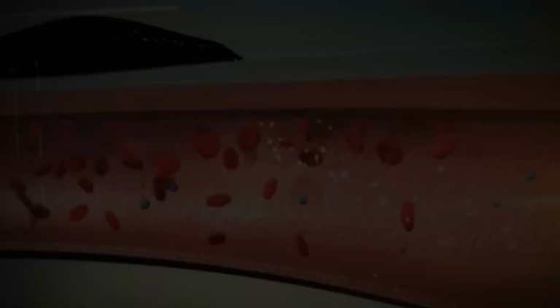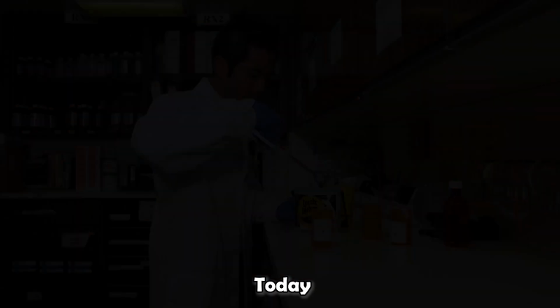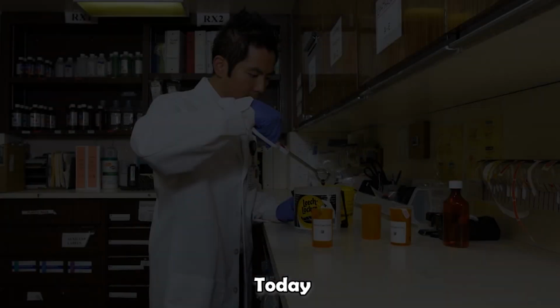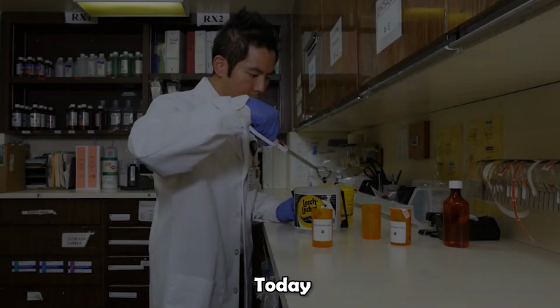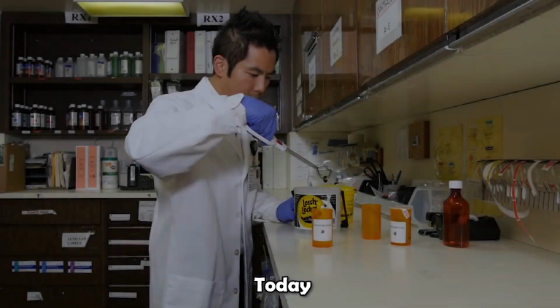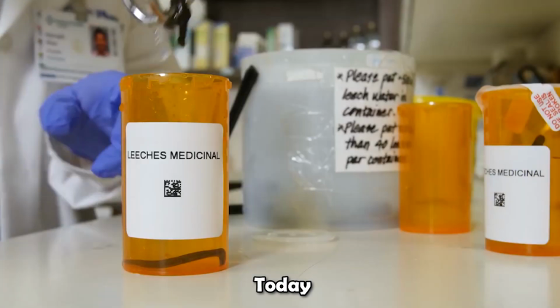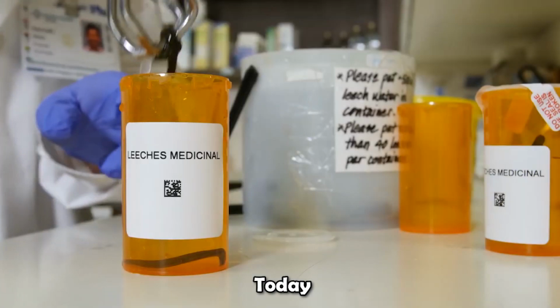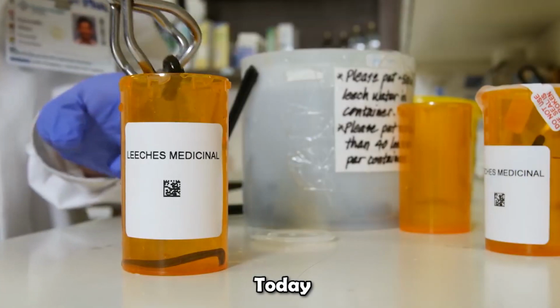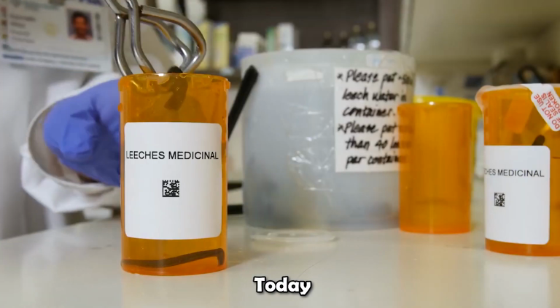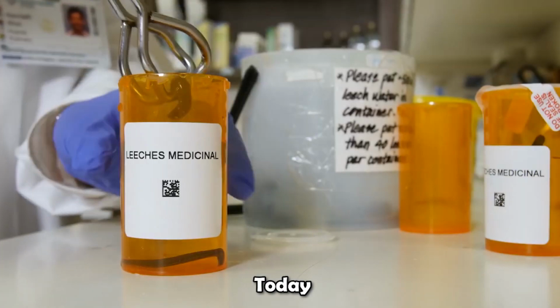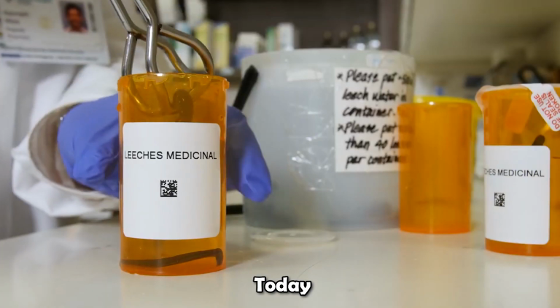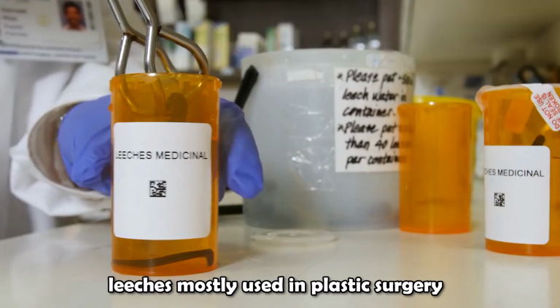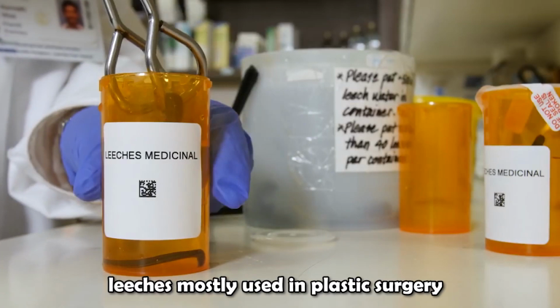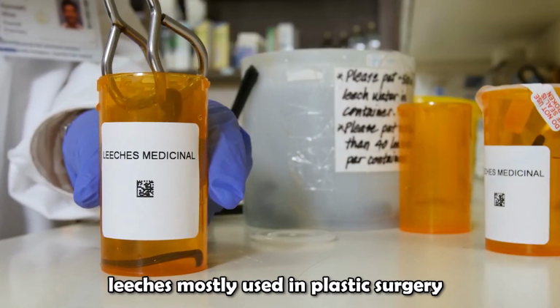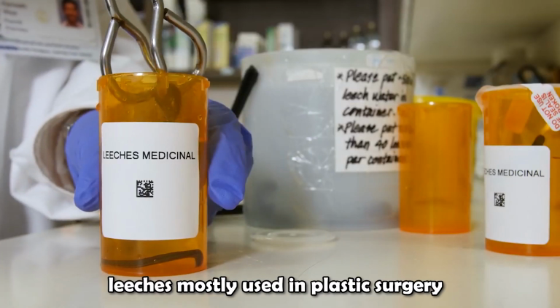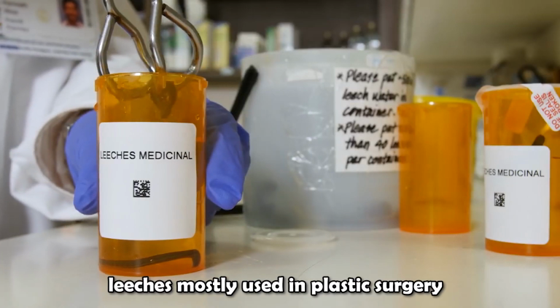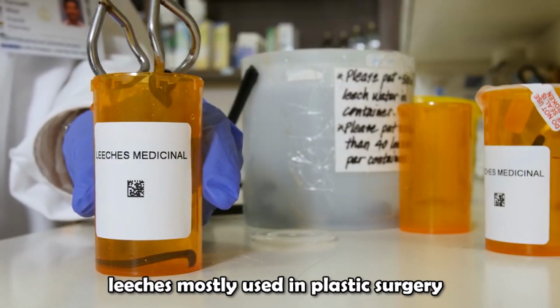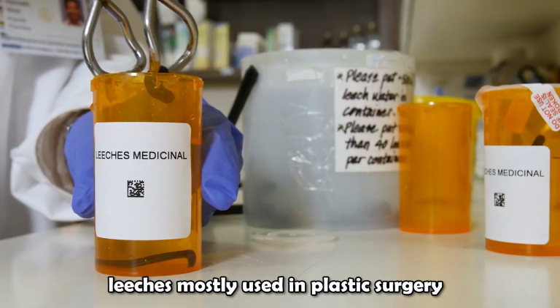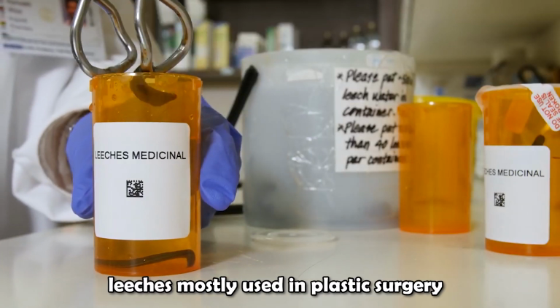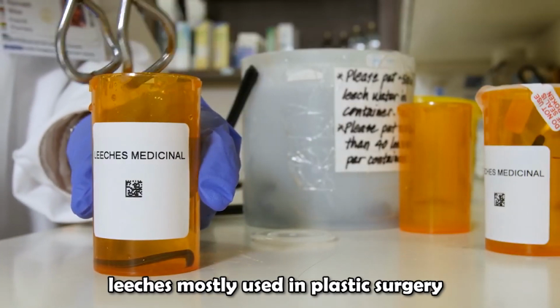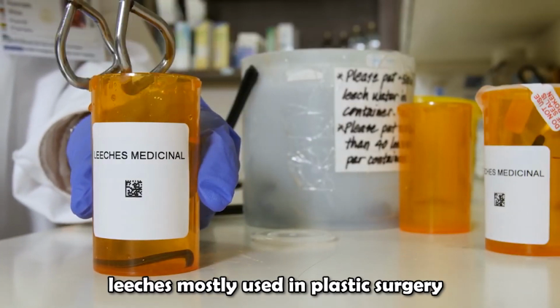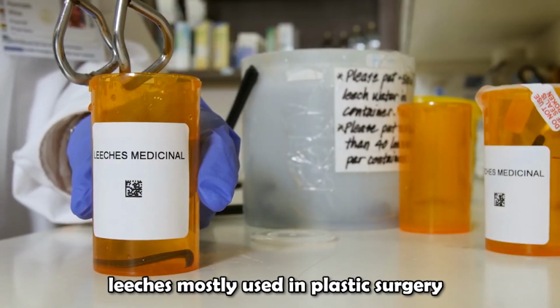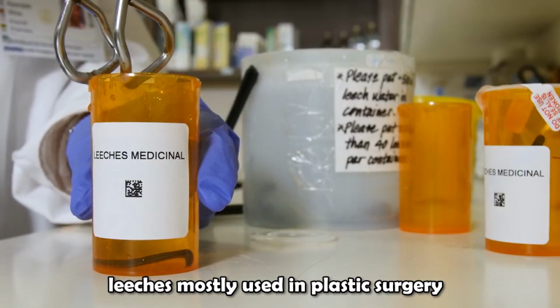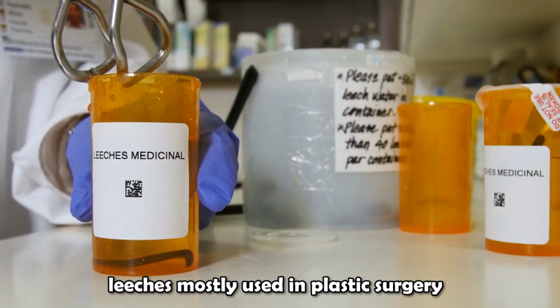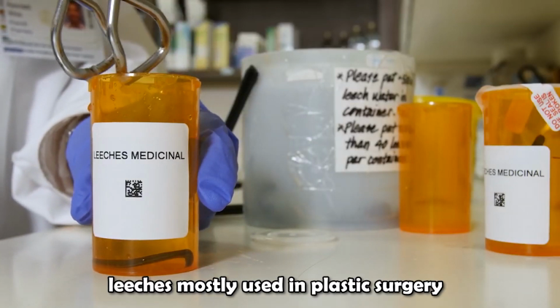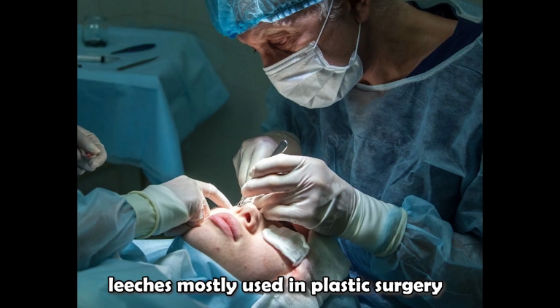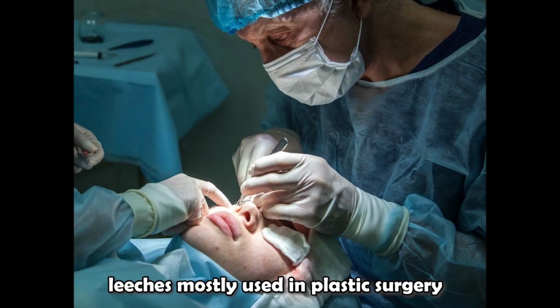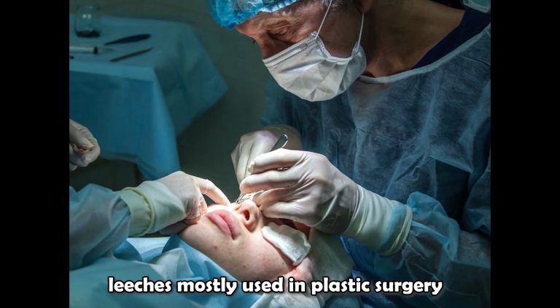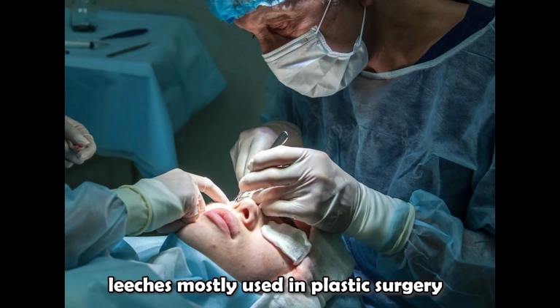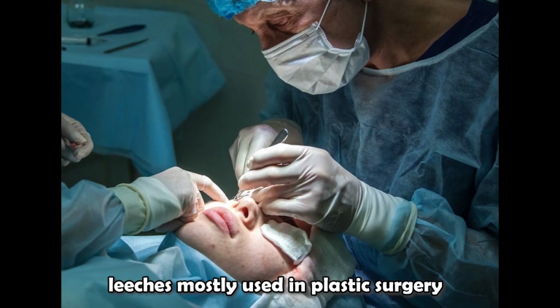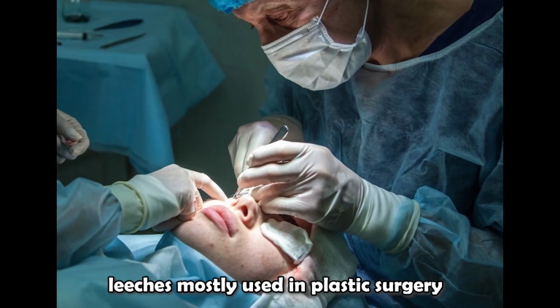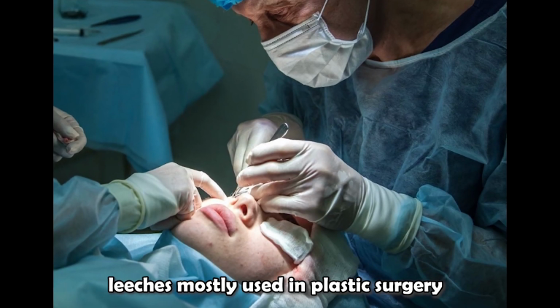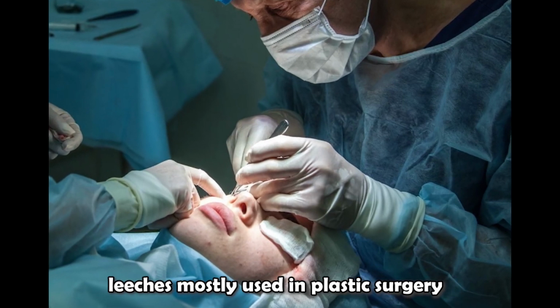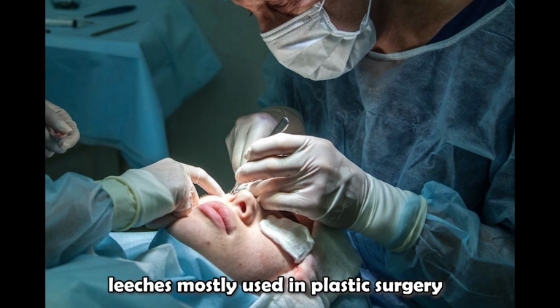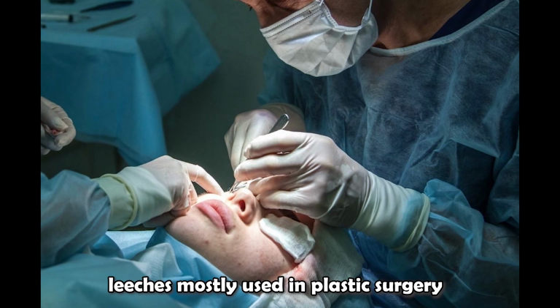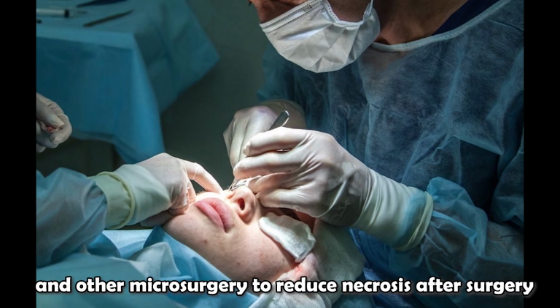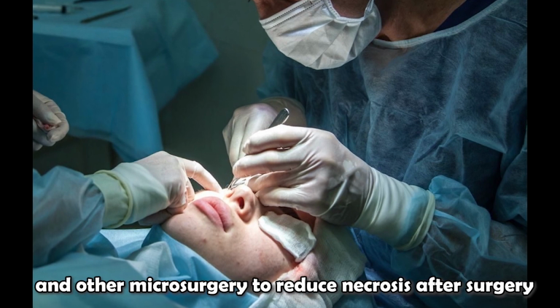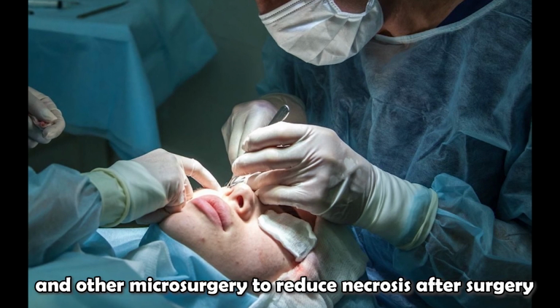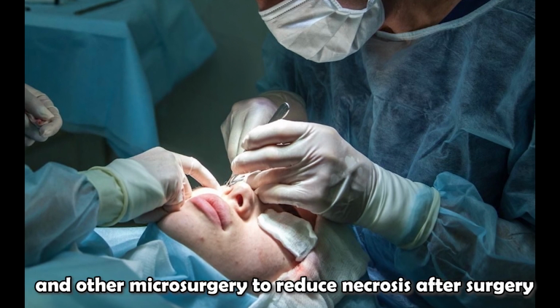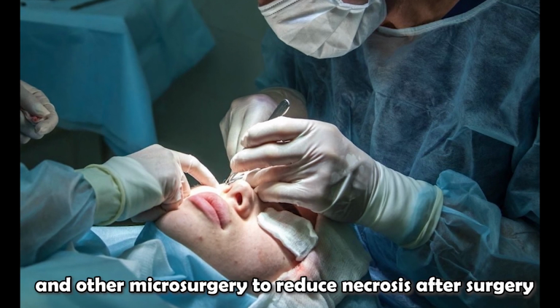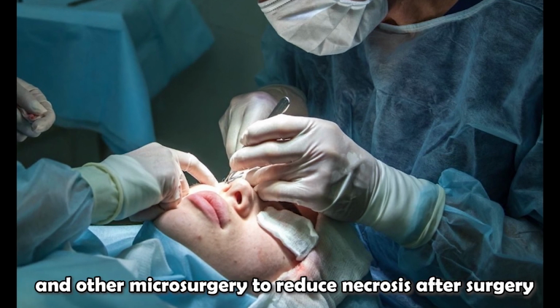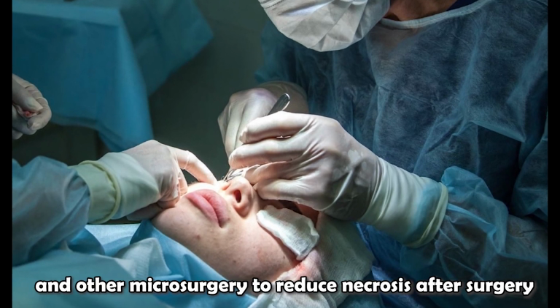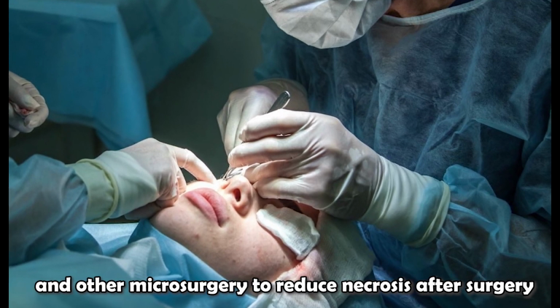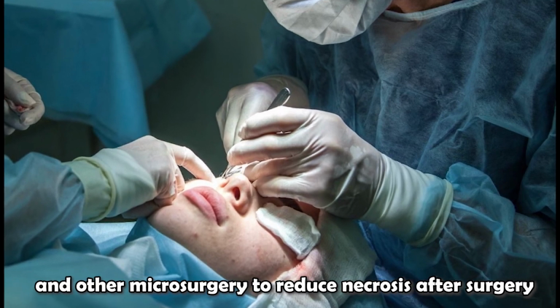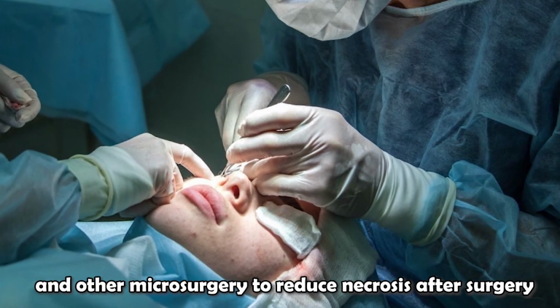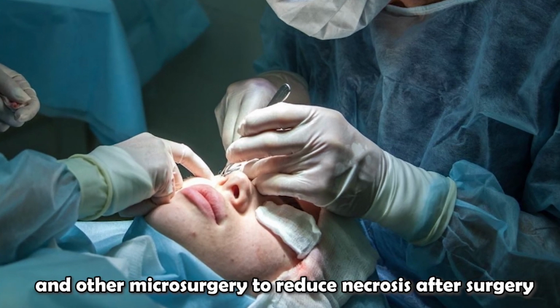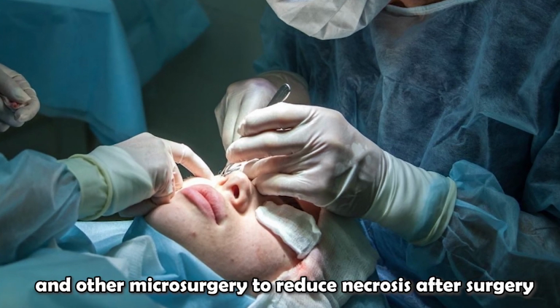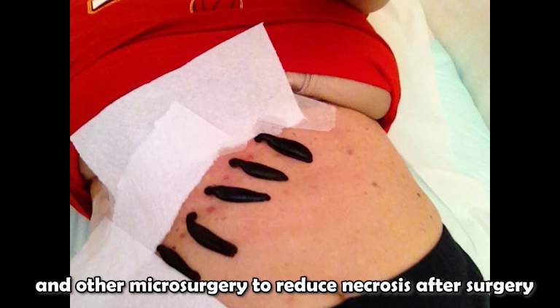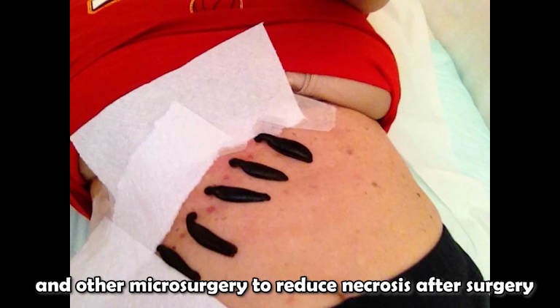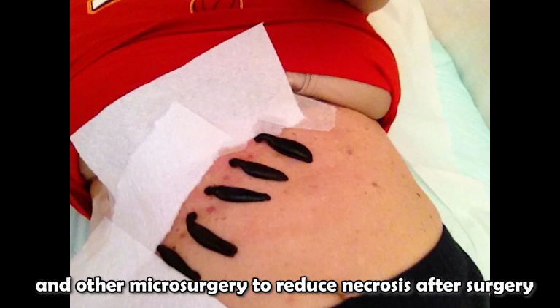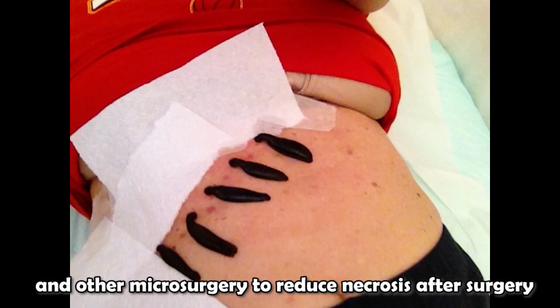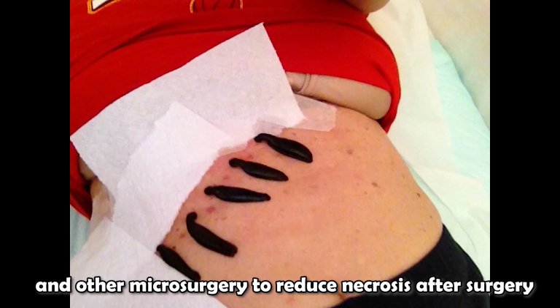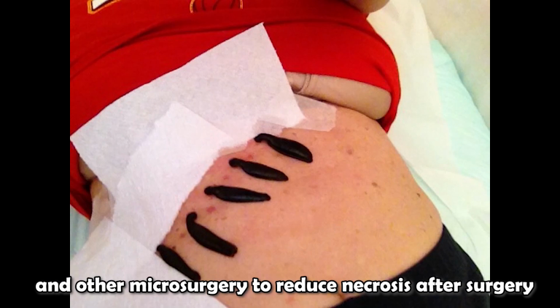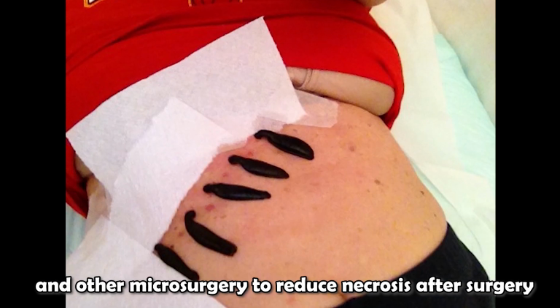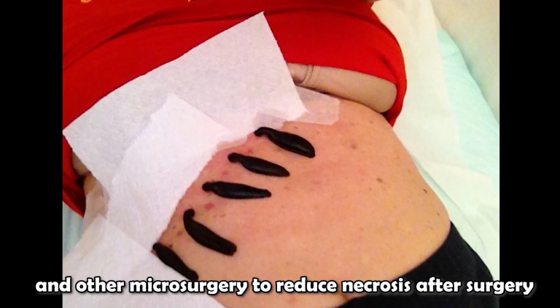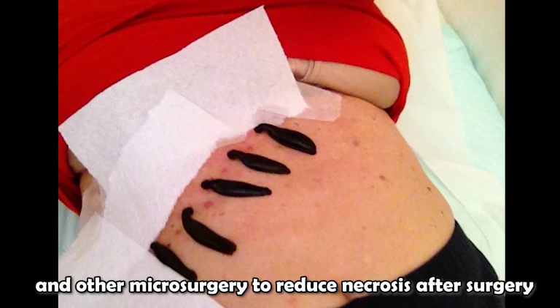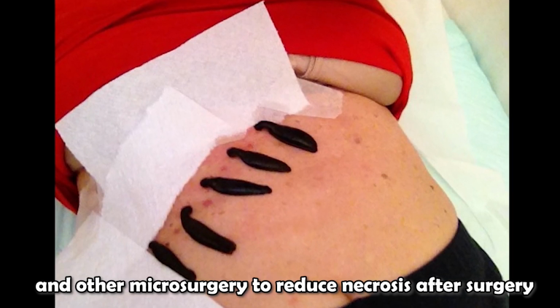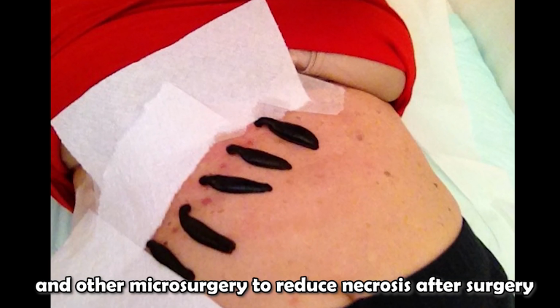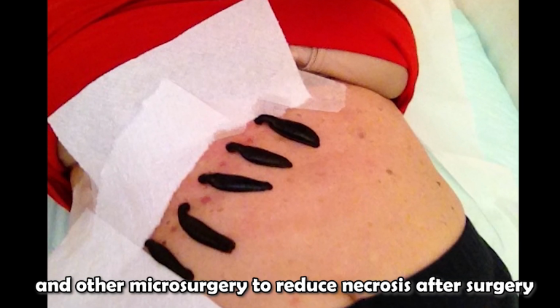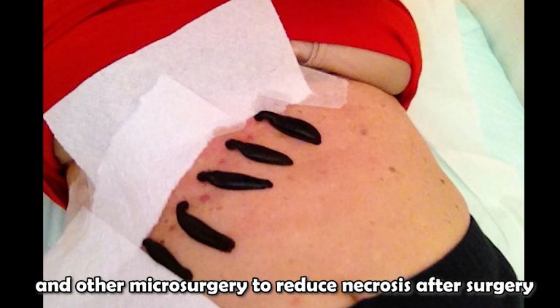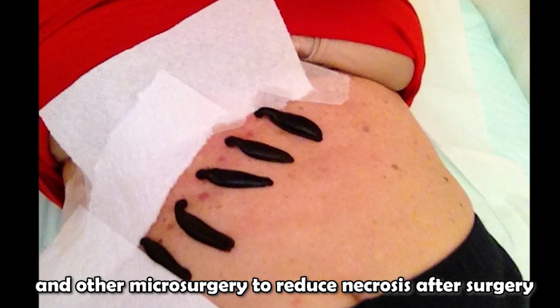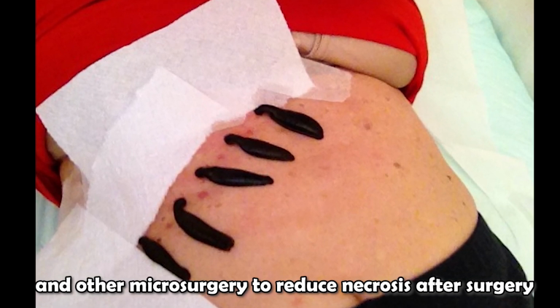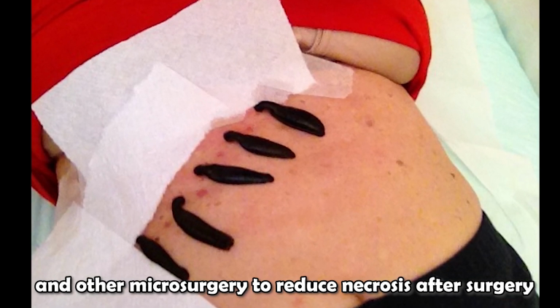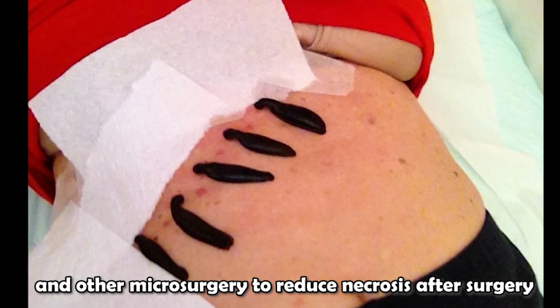Today, leeches are mostly used in plastic surgery and other microsurgery to reduce necrosis after surgery.